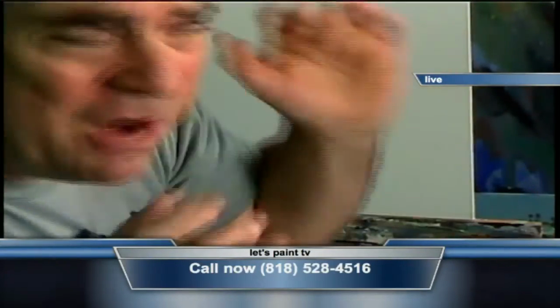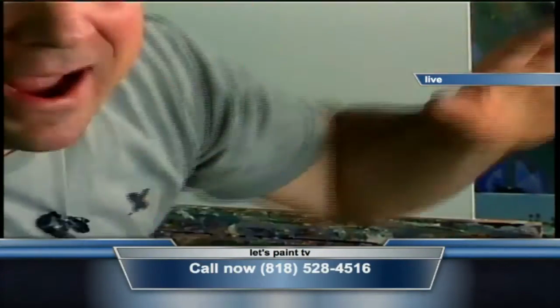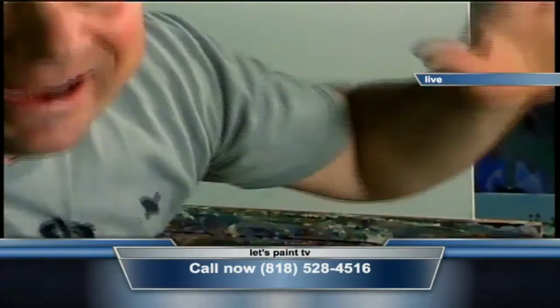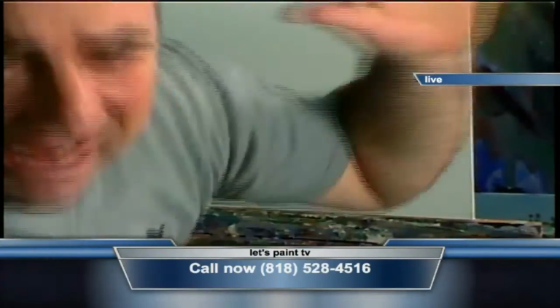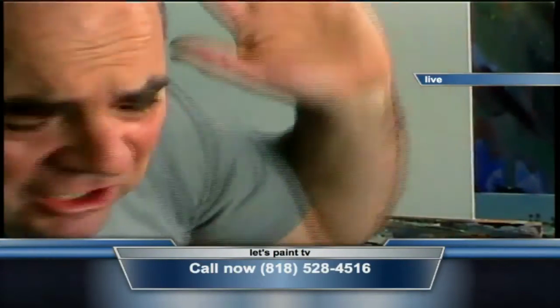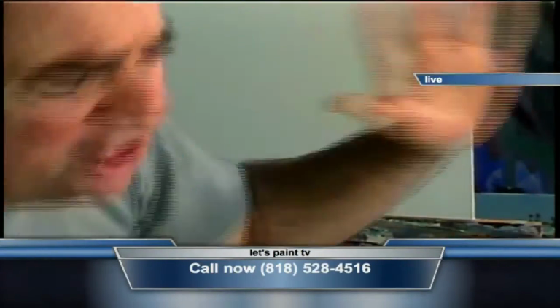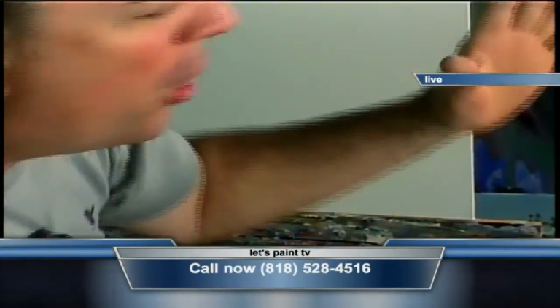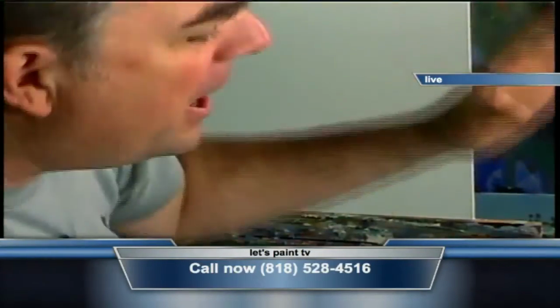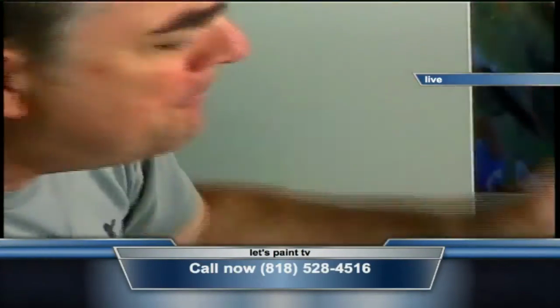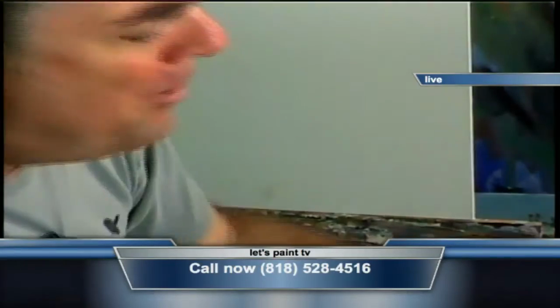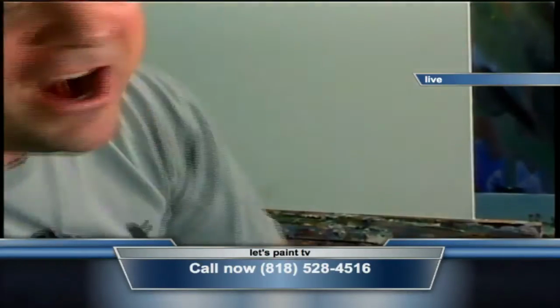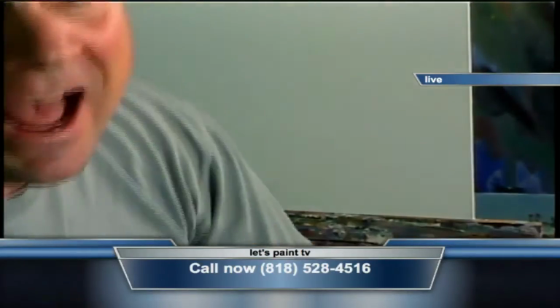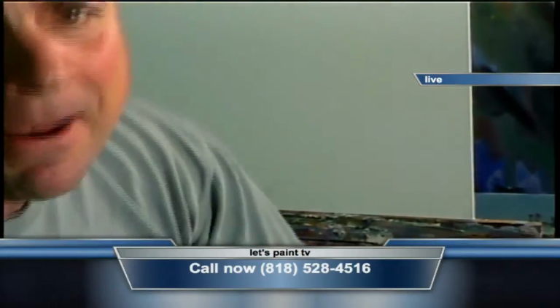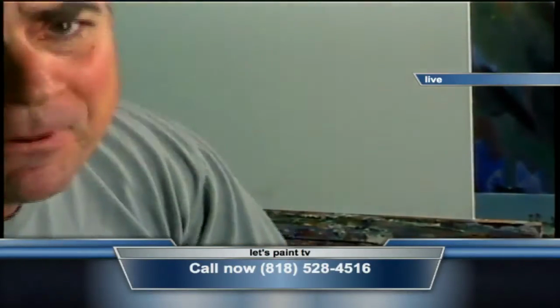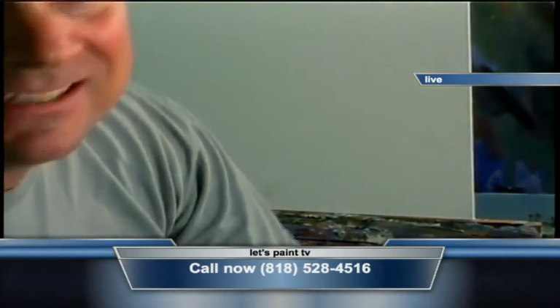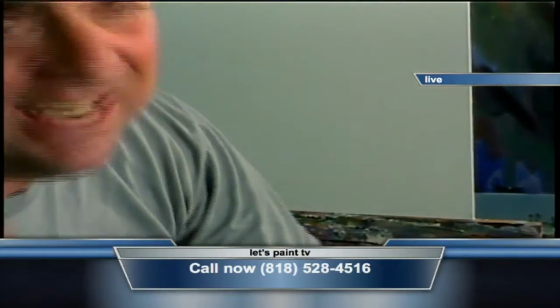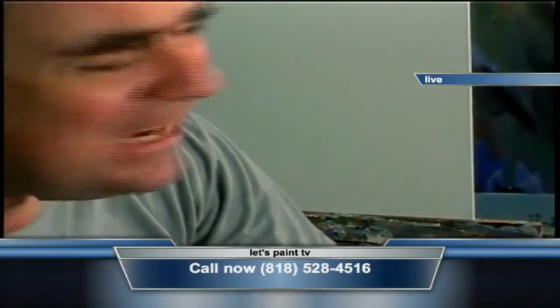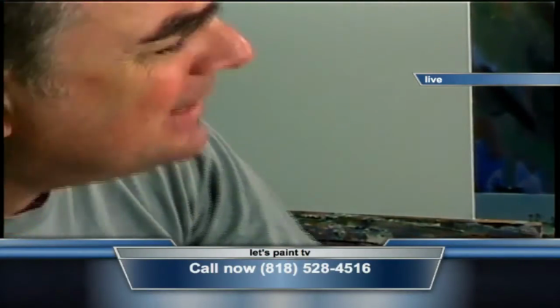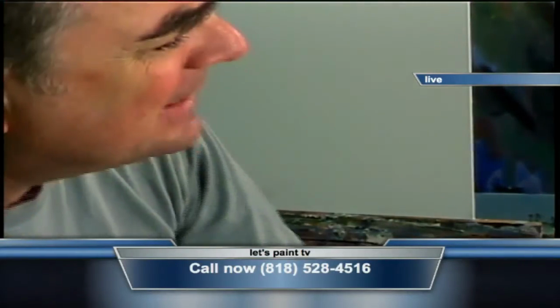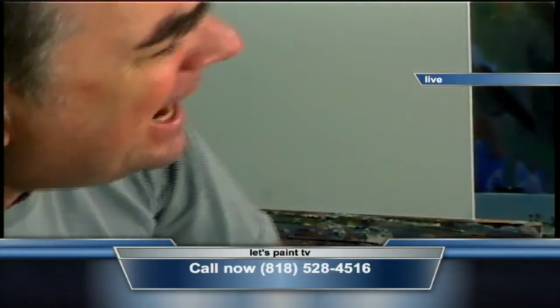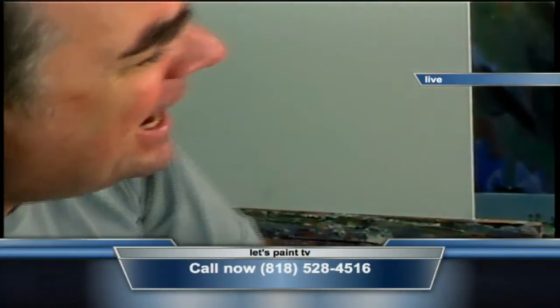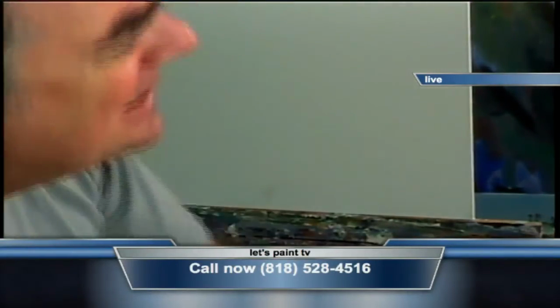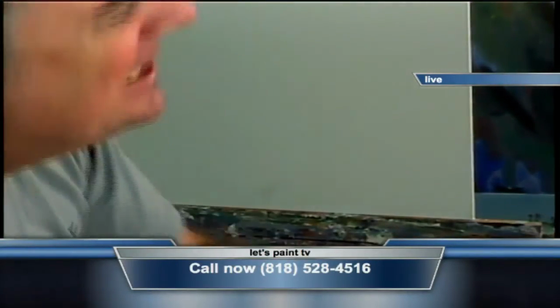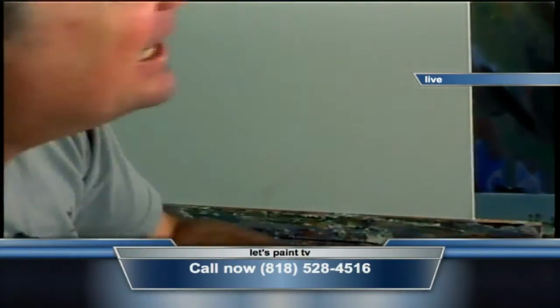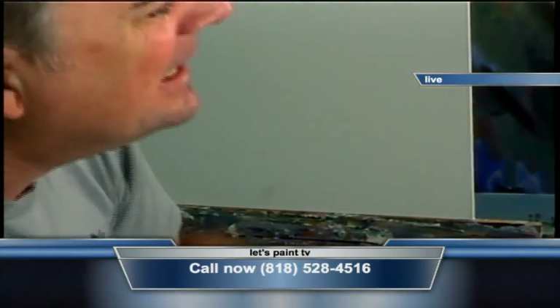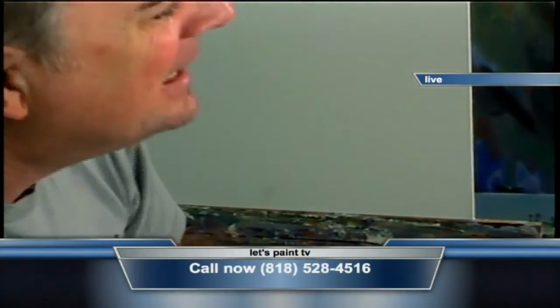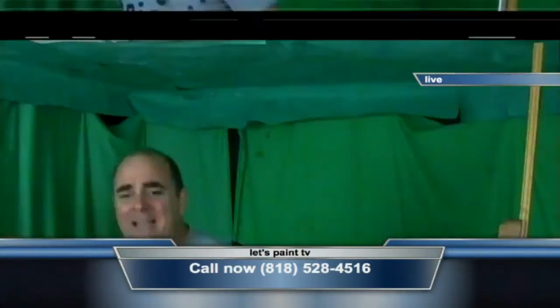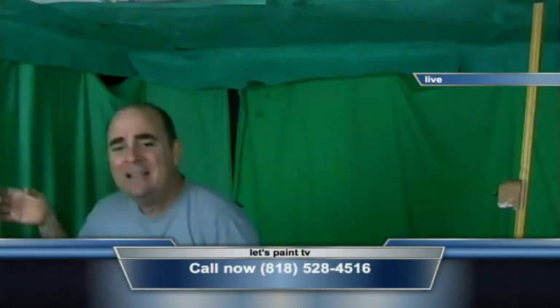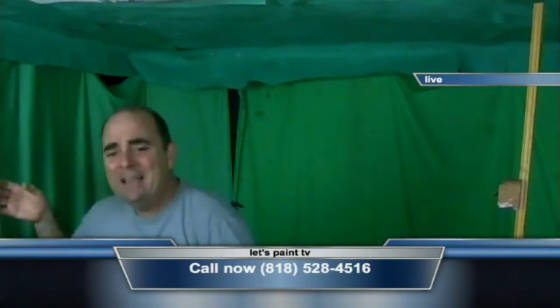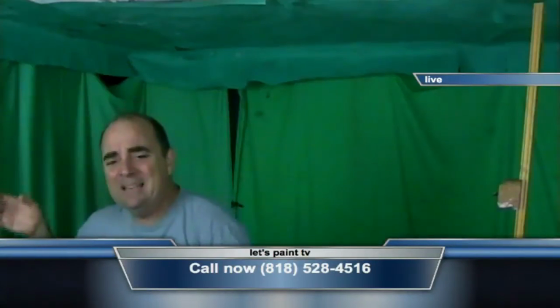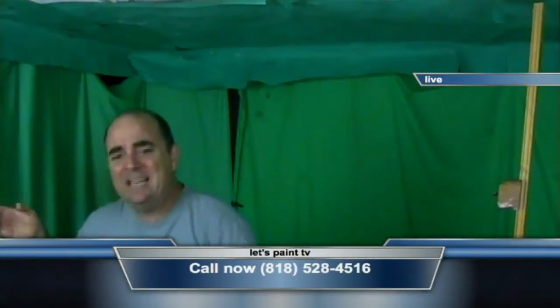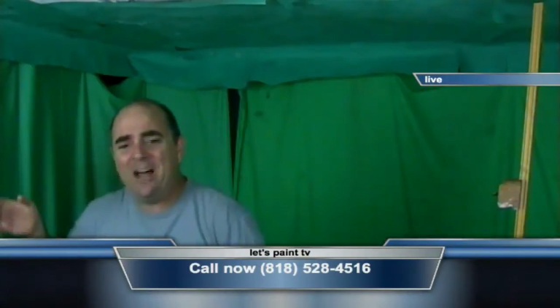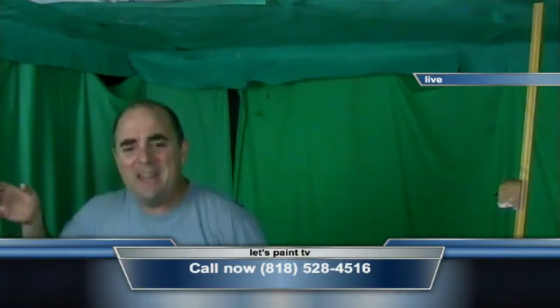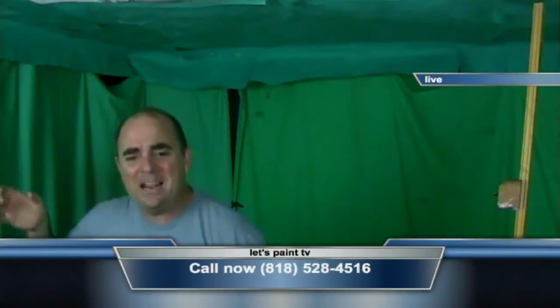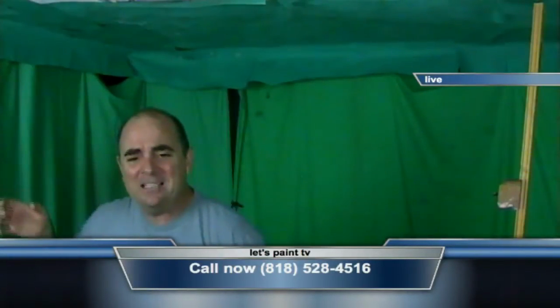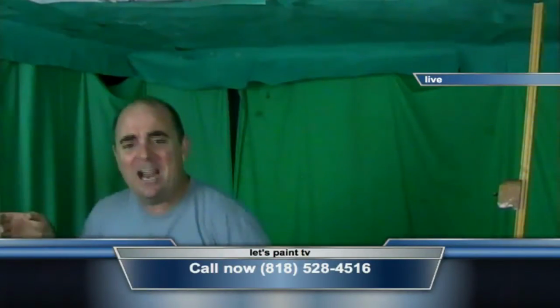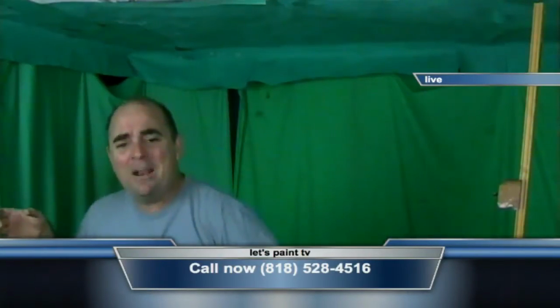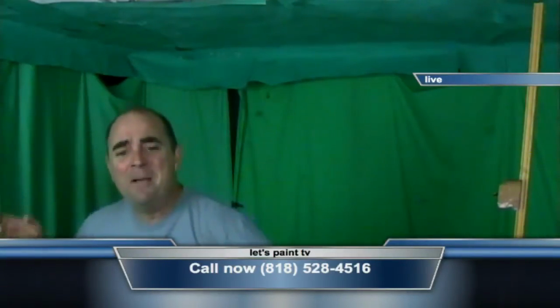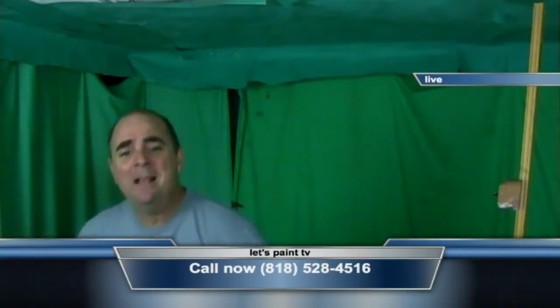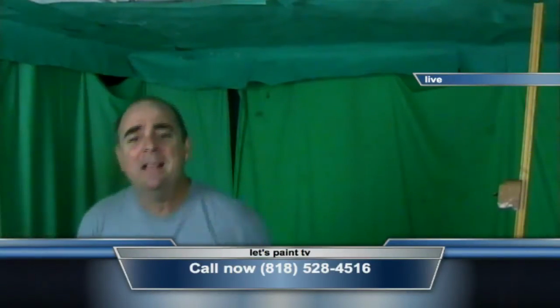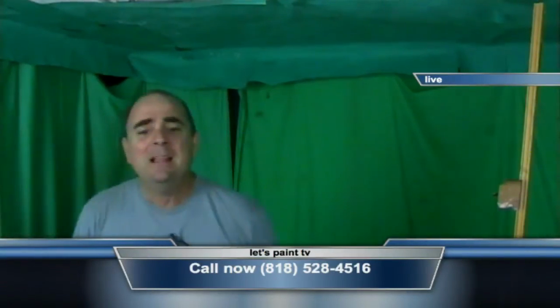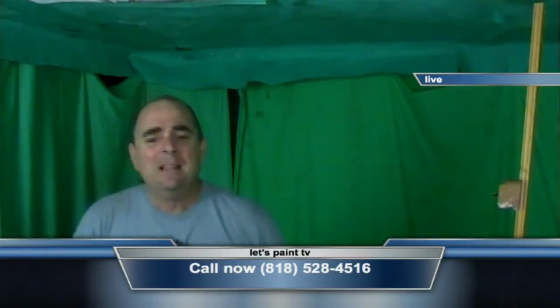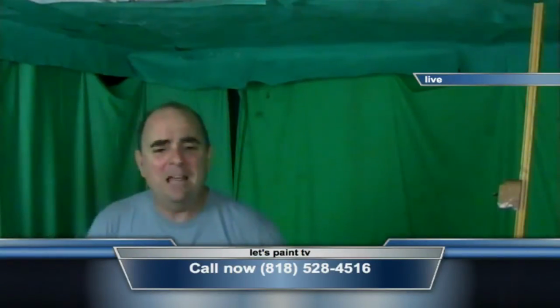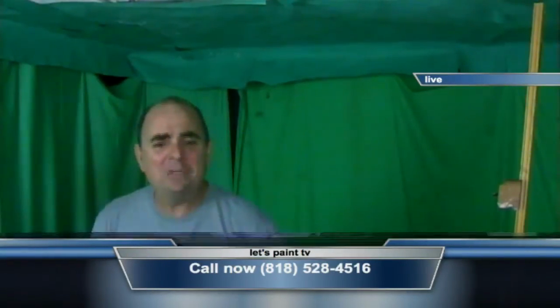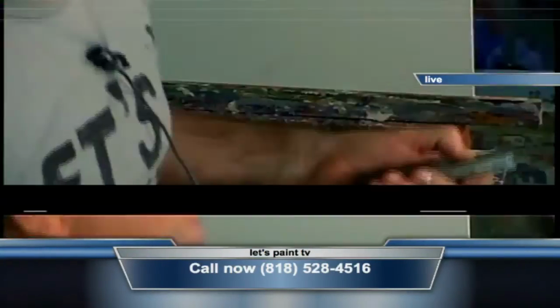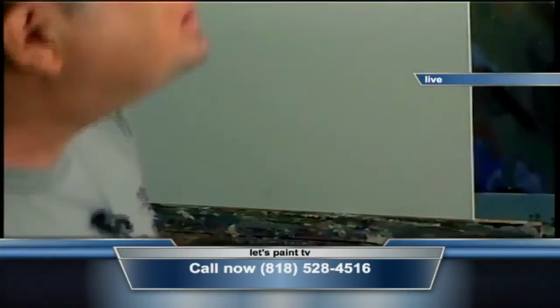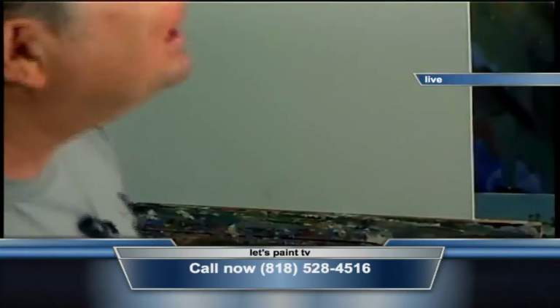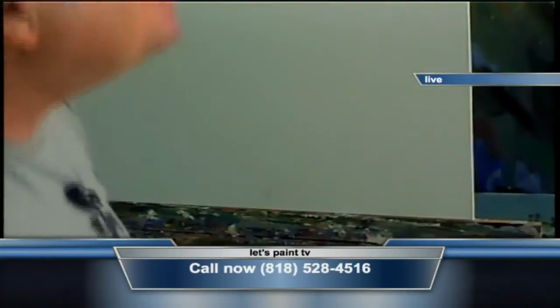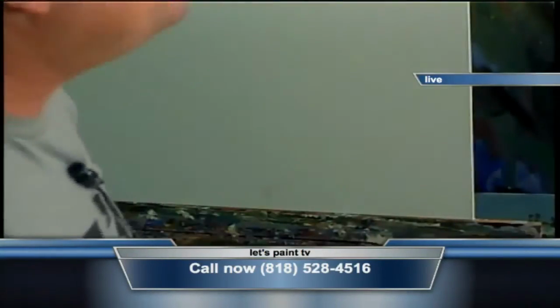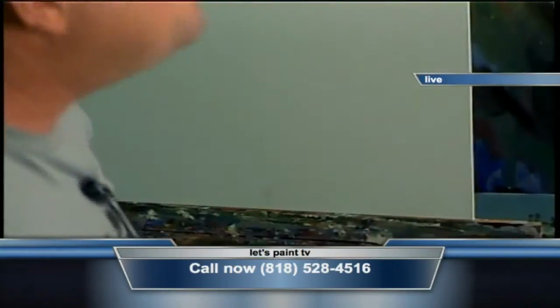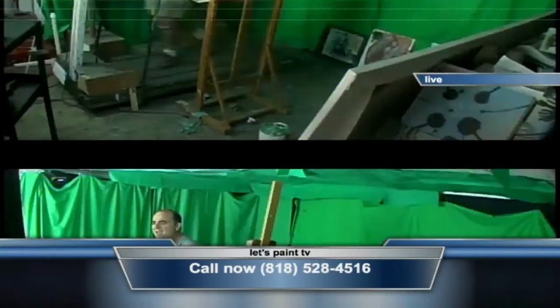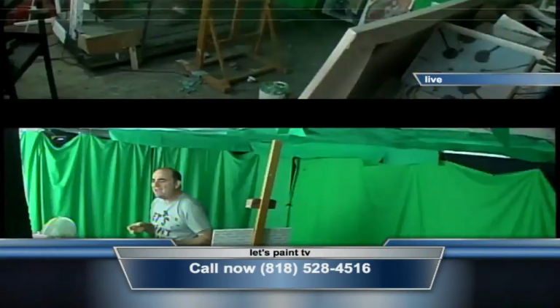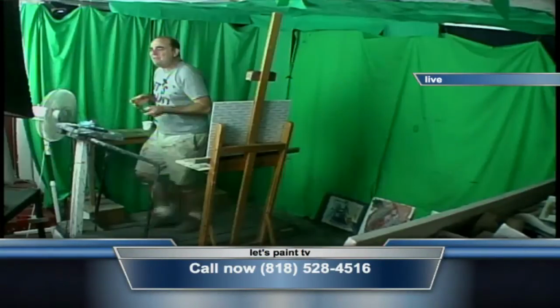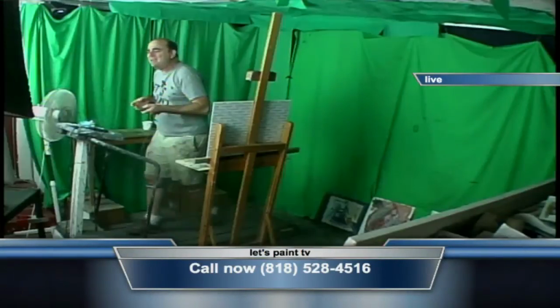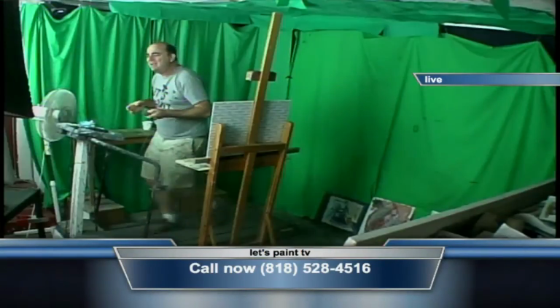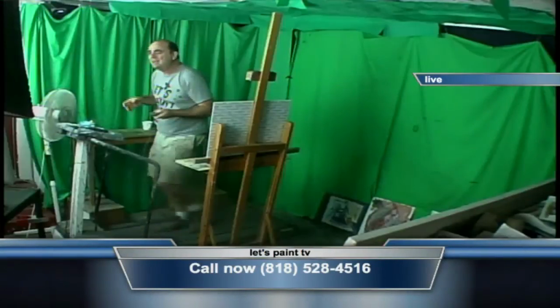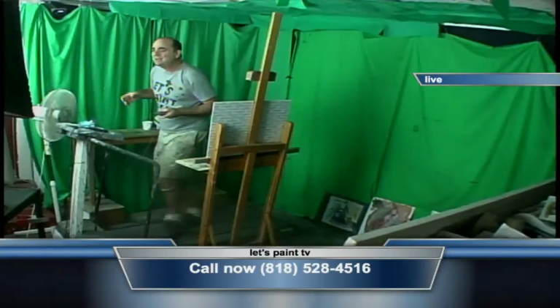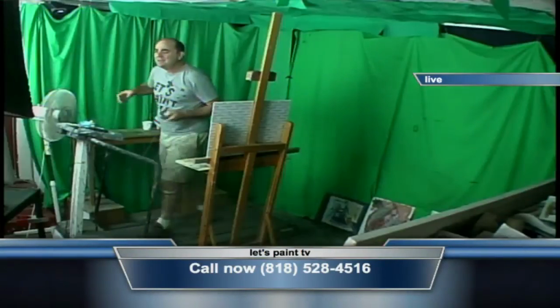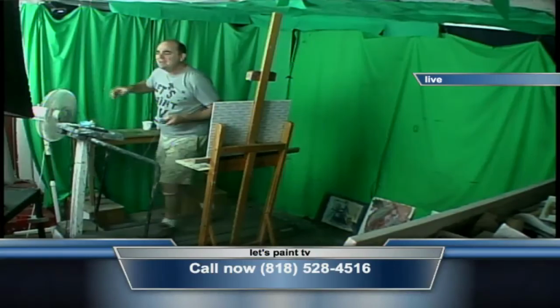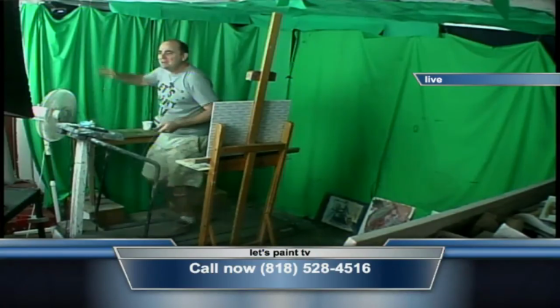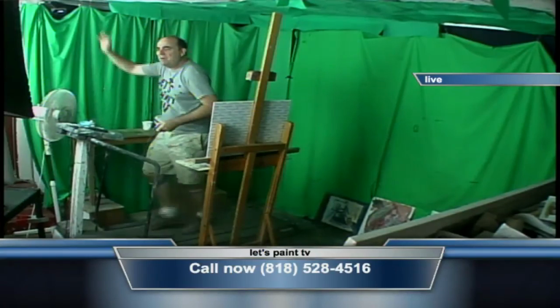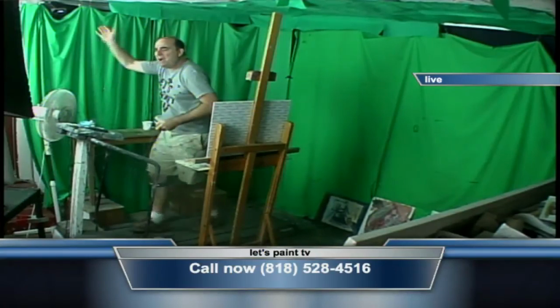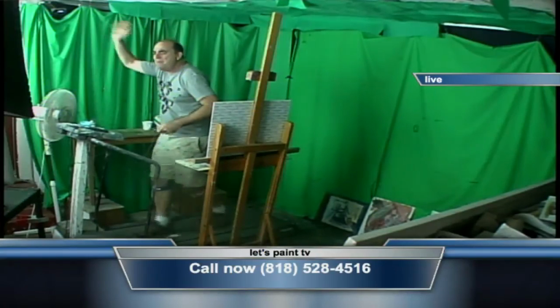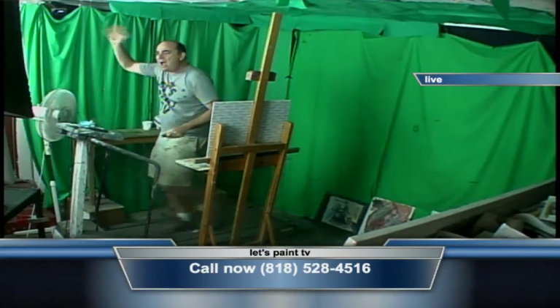Anyway, enjoy. Bon appétit, guys. Until next time — Let's Paint TV, baby. Bye bye.